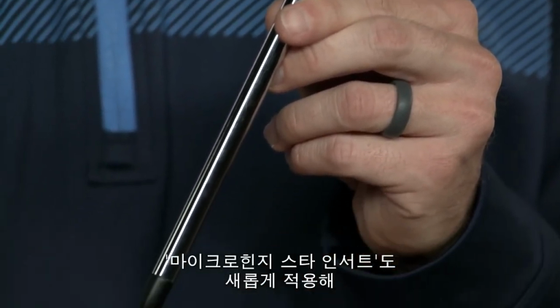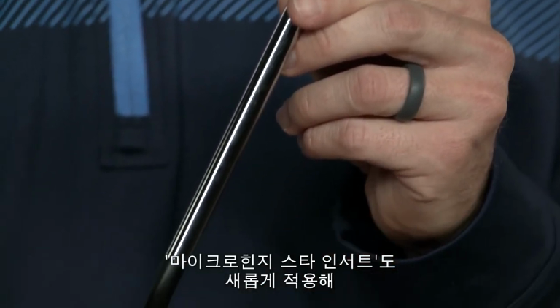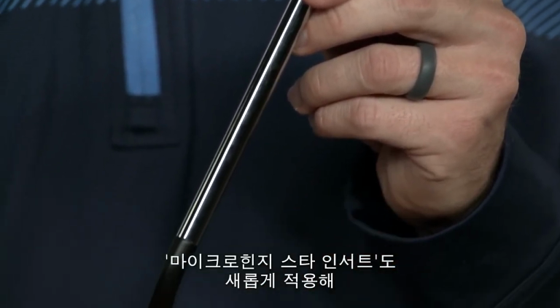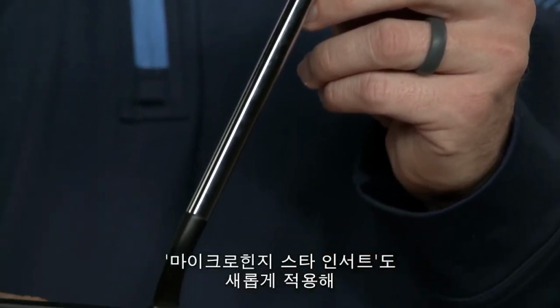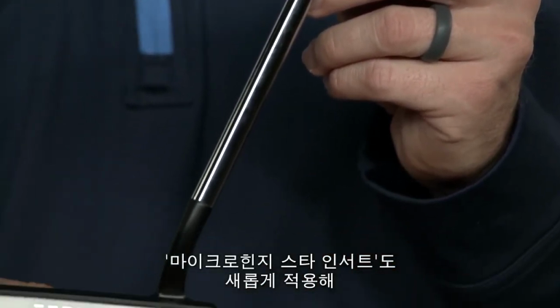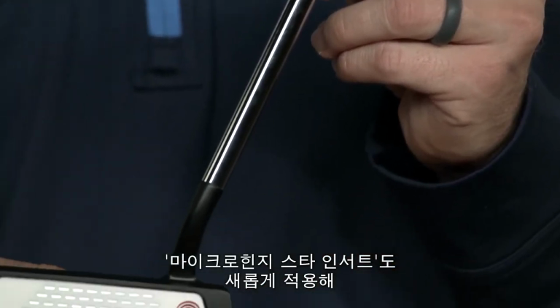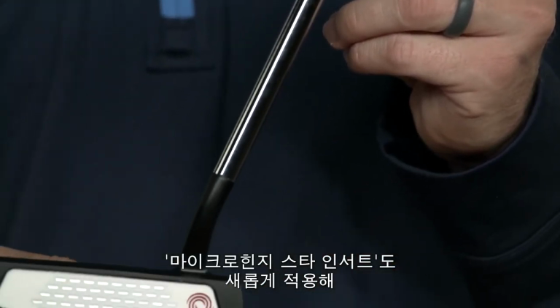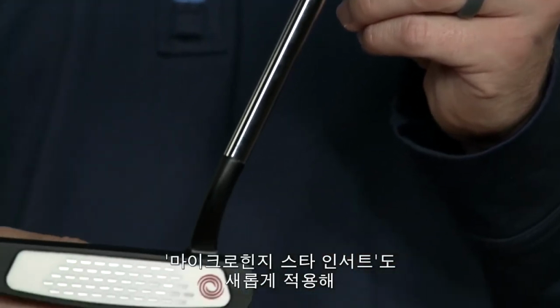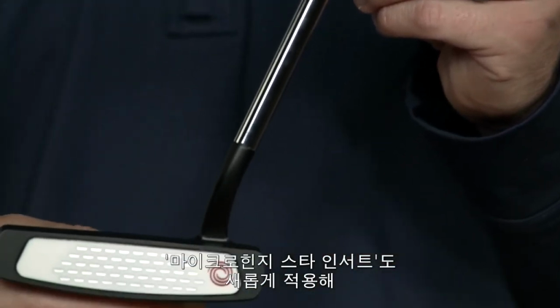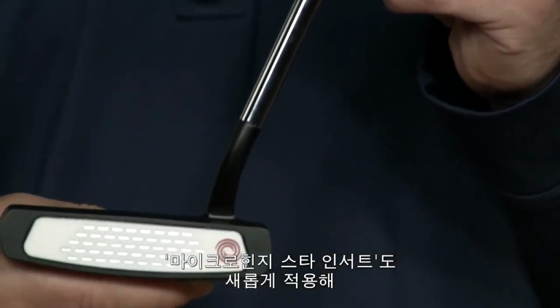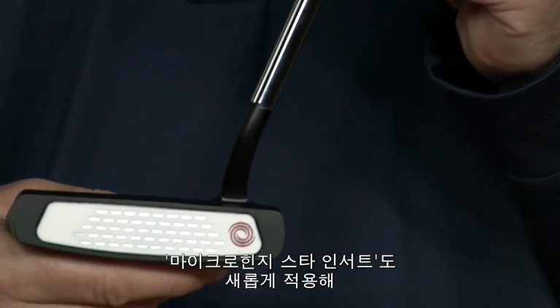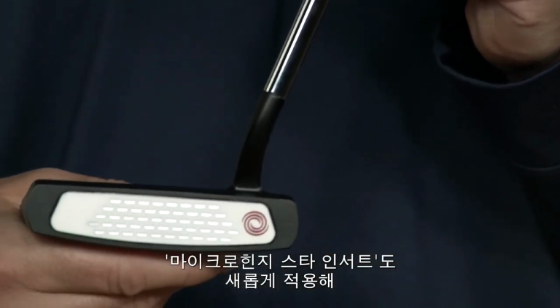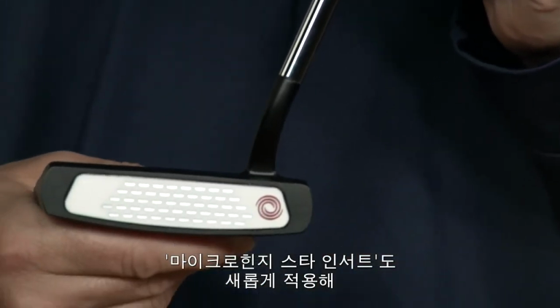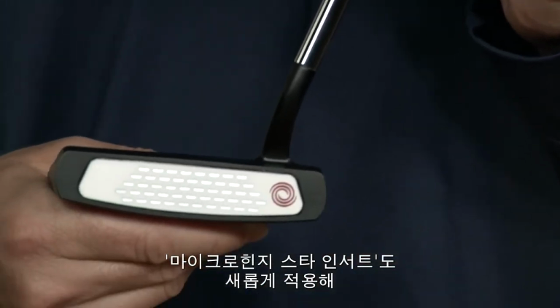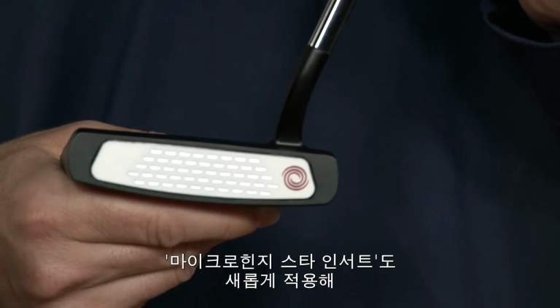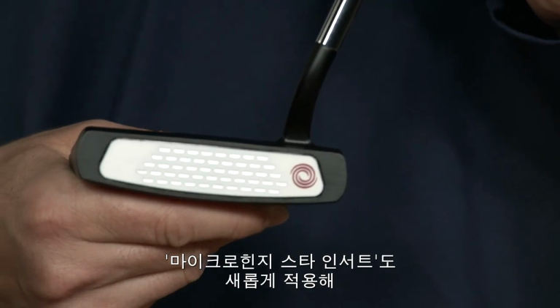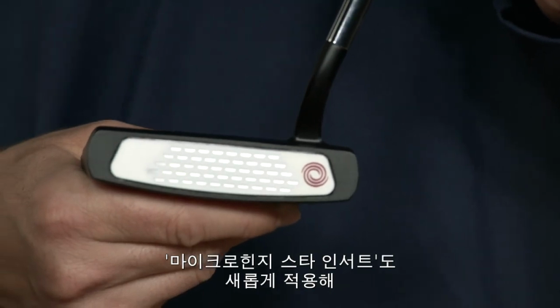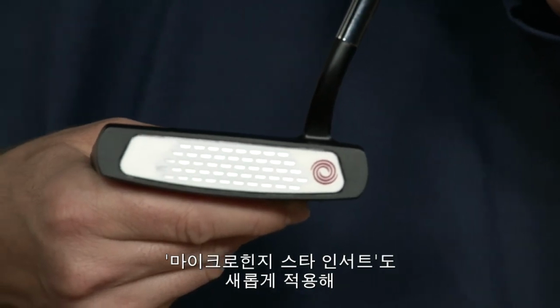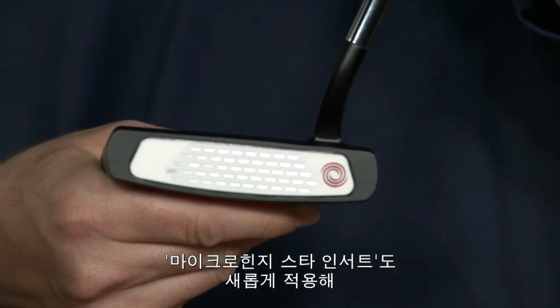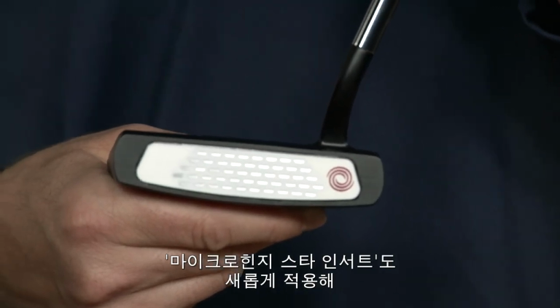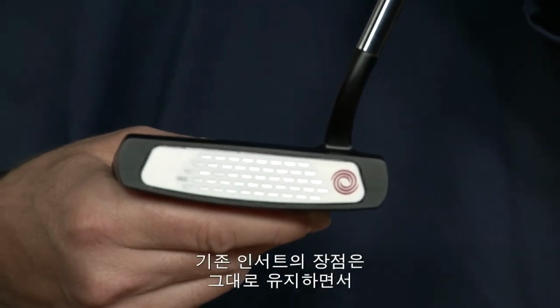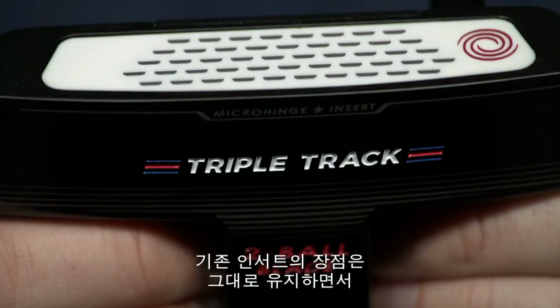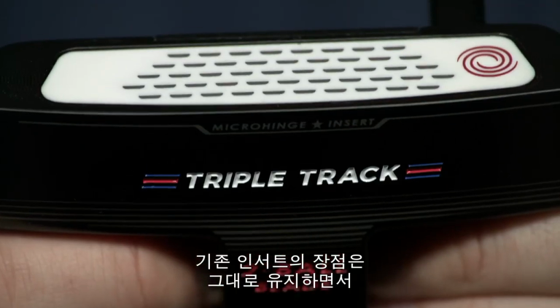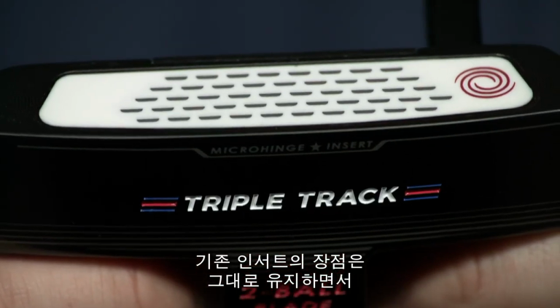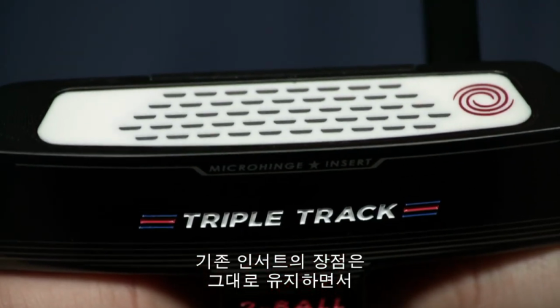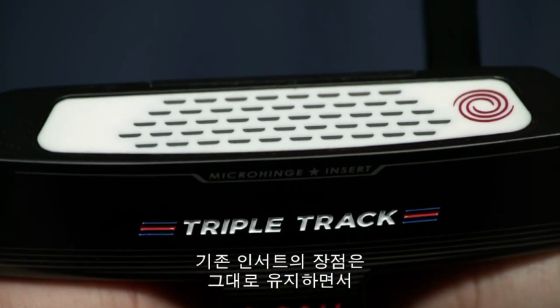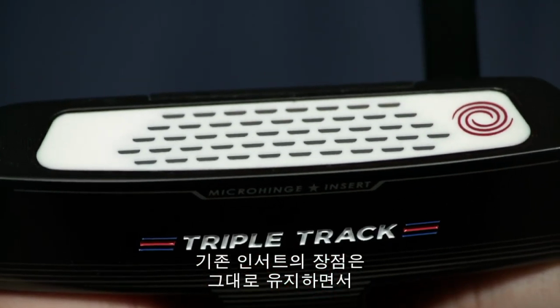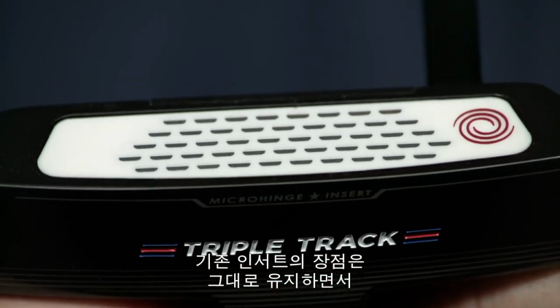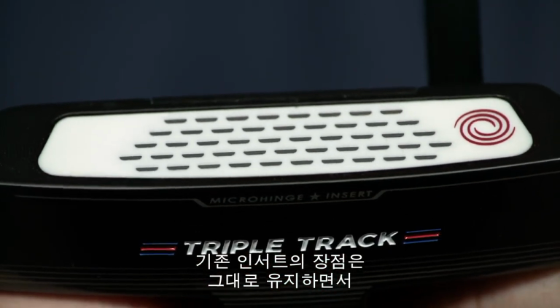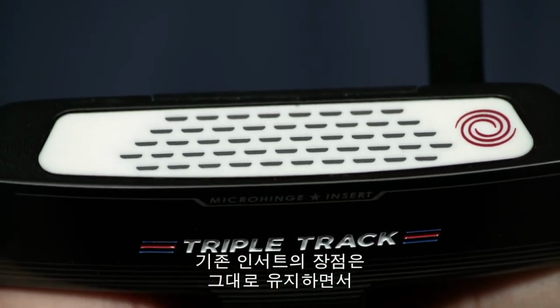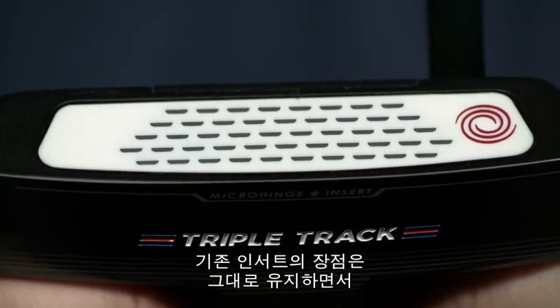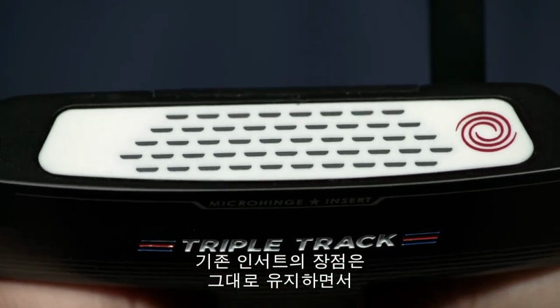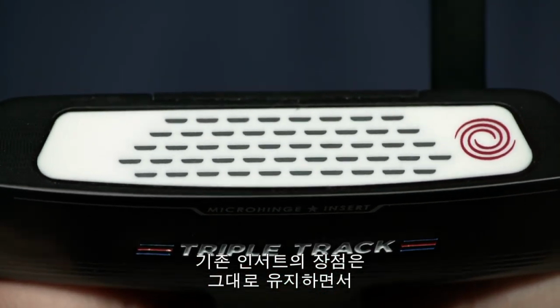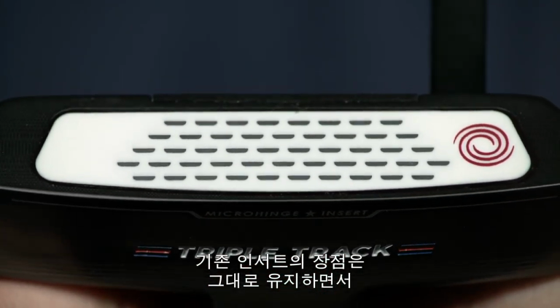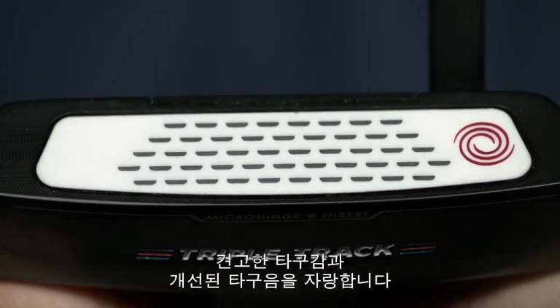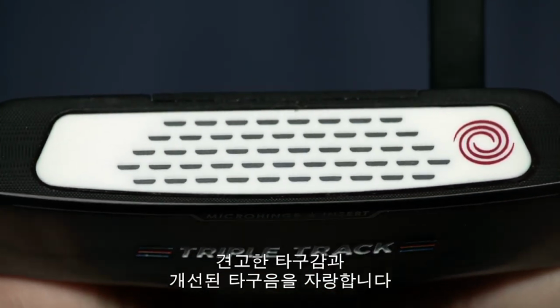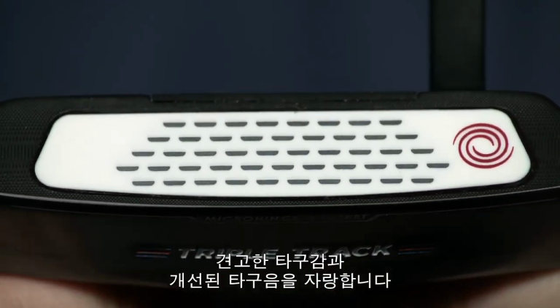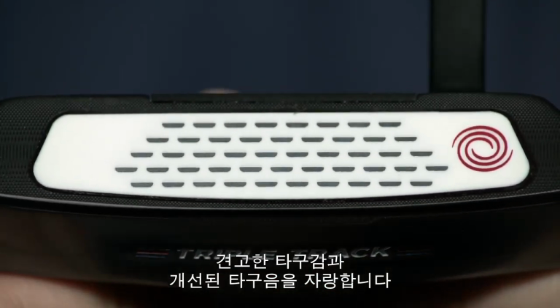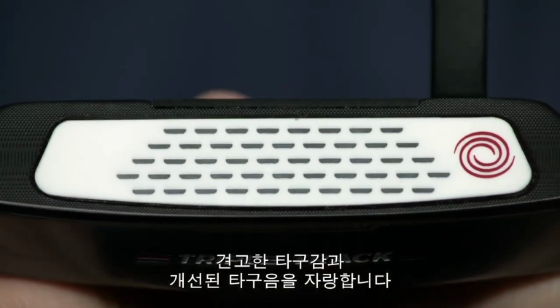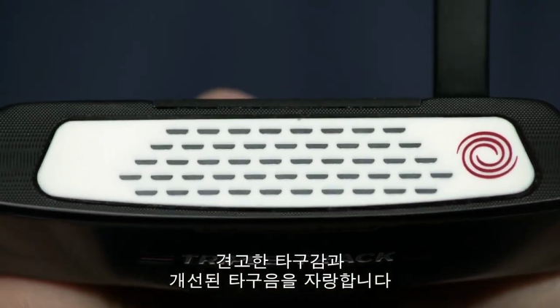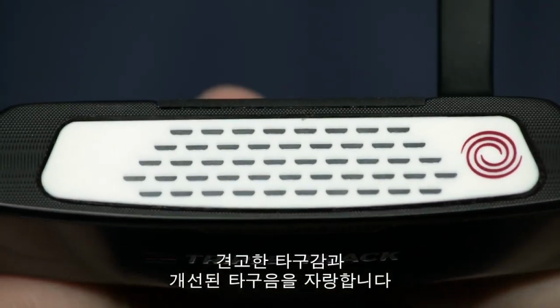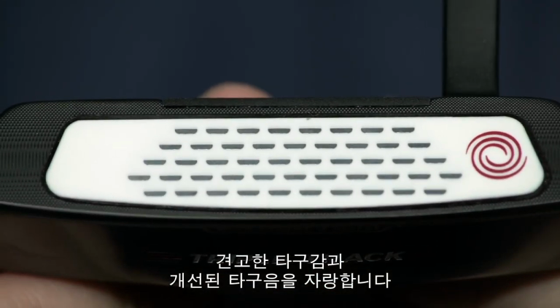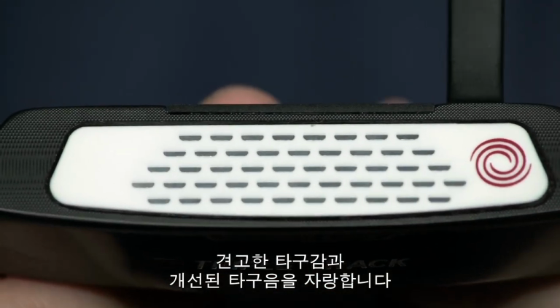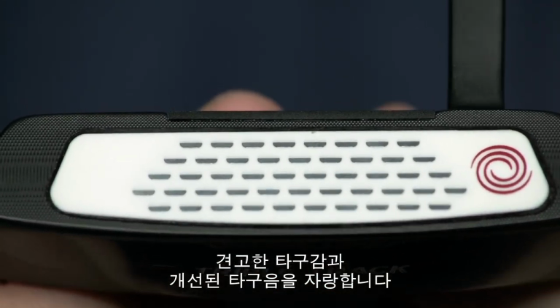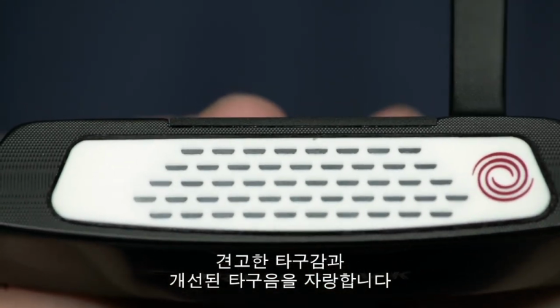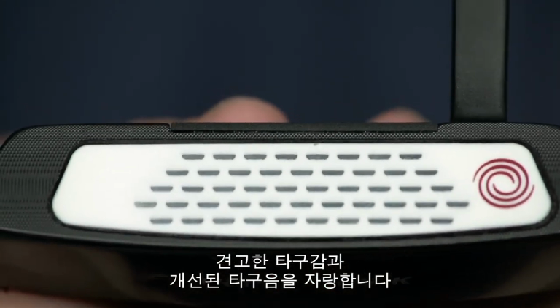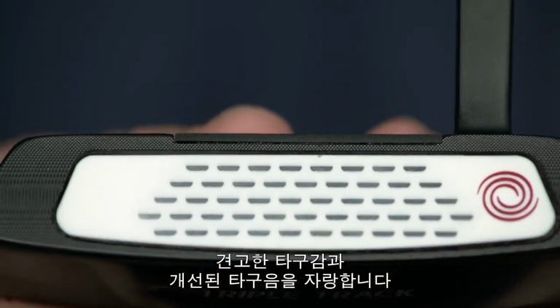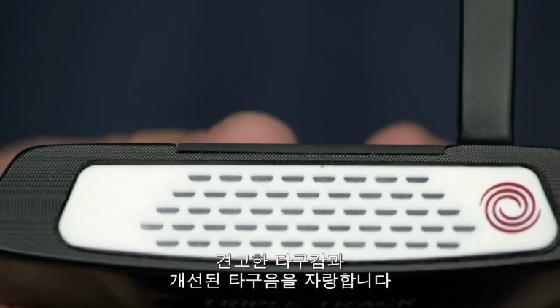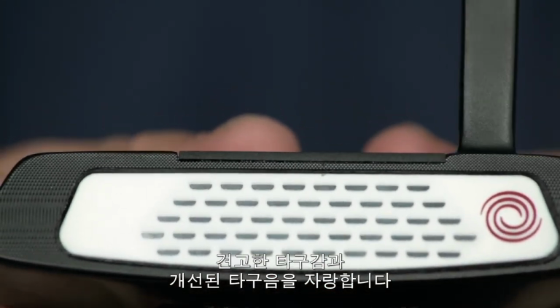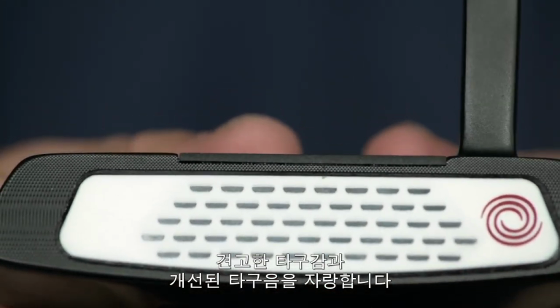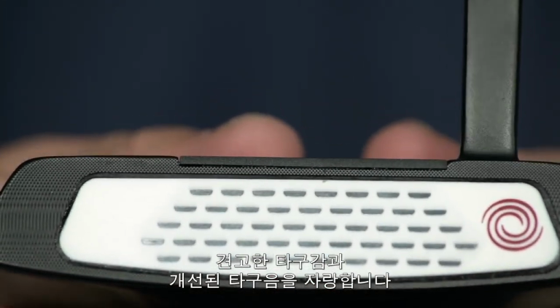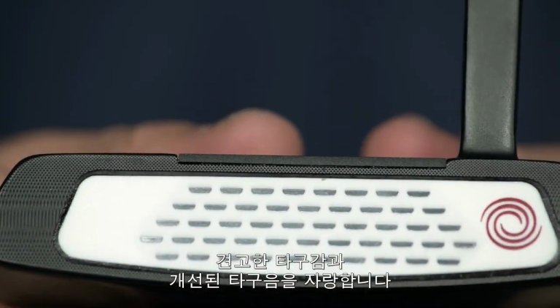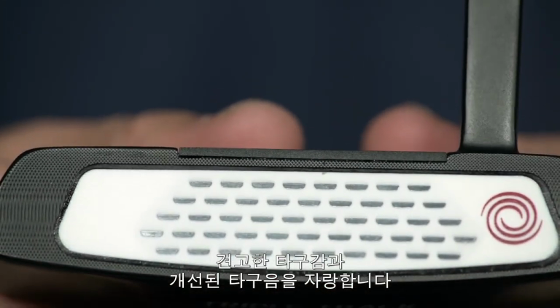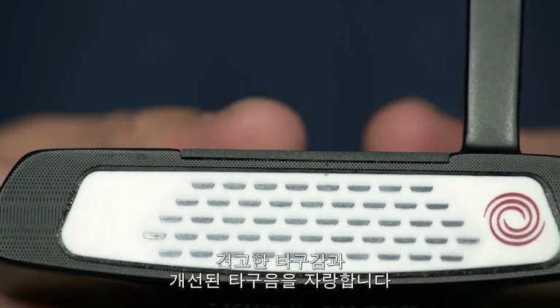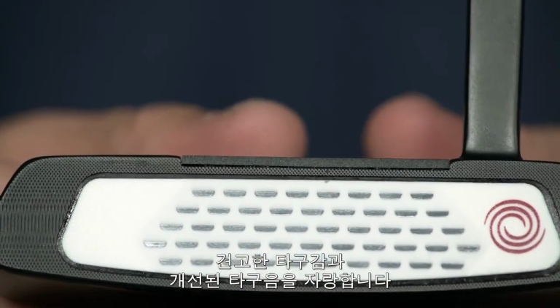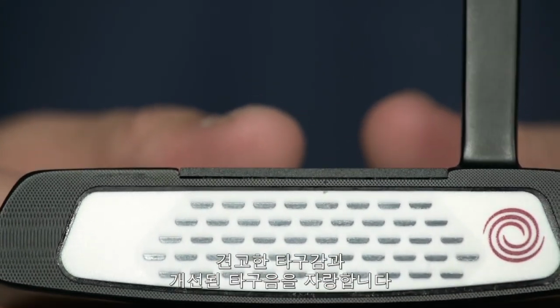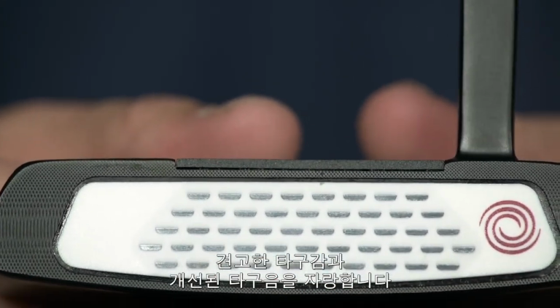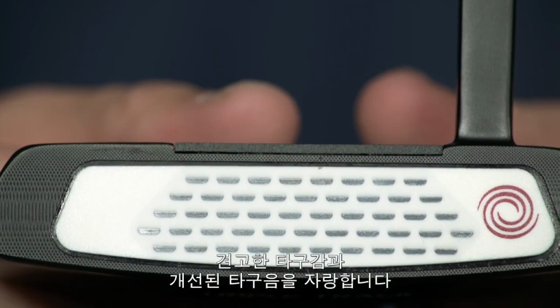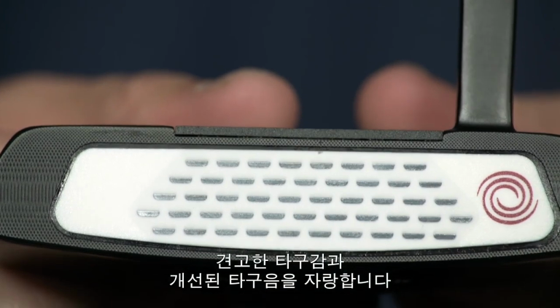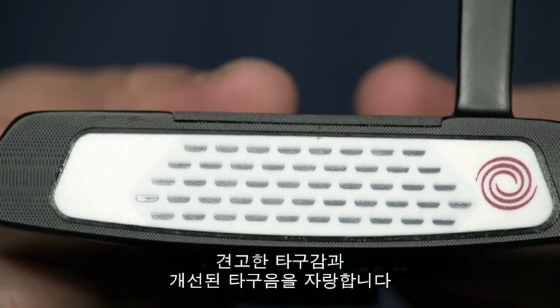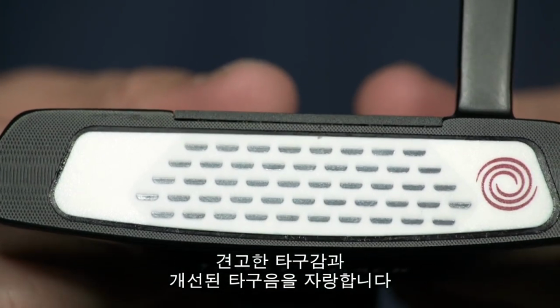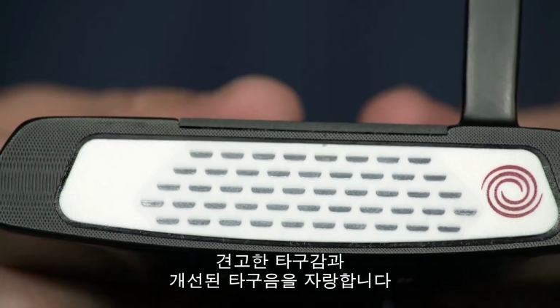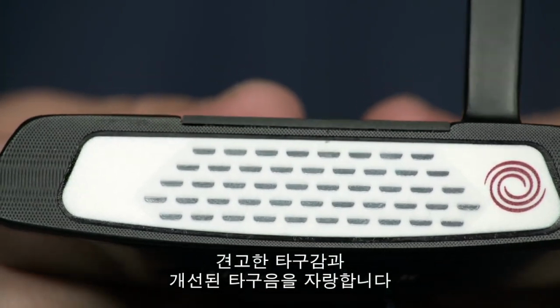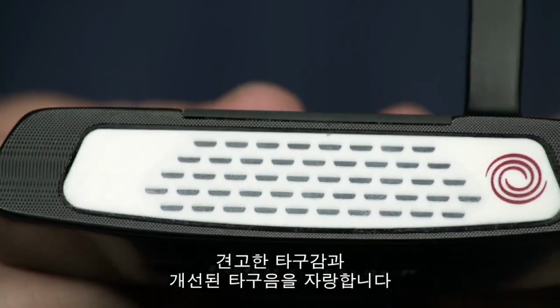They also feature our all-new Micro Hinge Star insert, which delivers a firmer feel and more sound than previous Micro Hinge inserts with the same great roll.